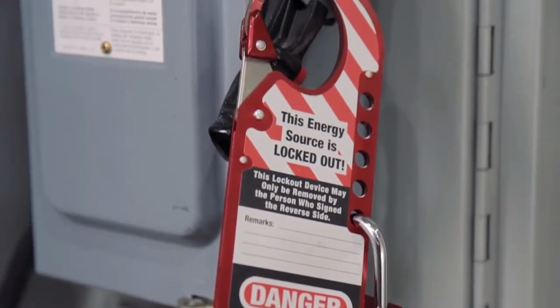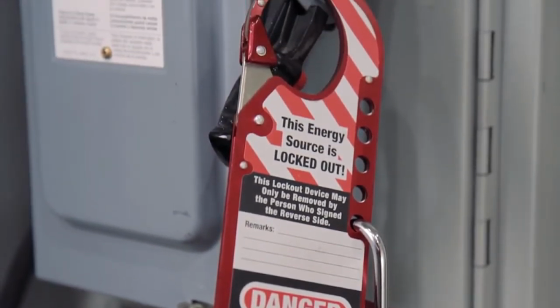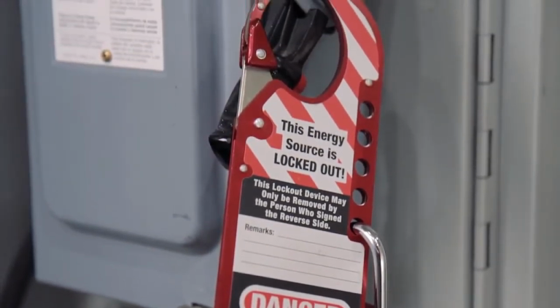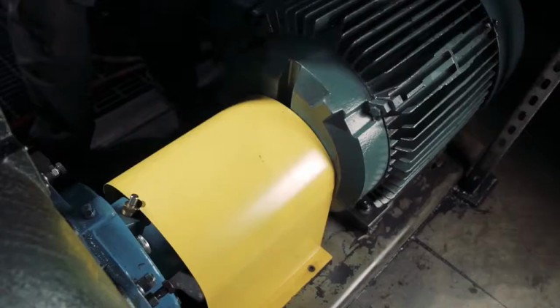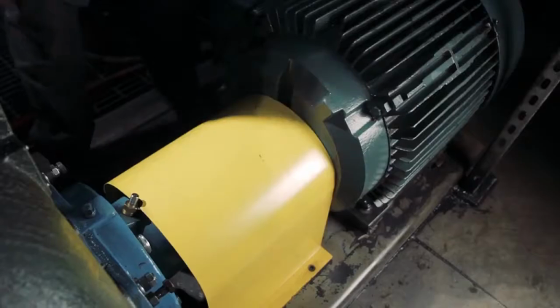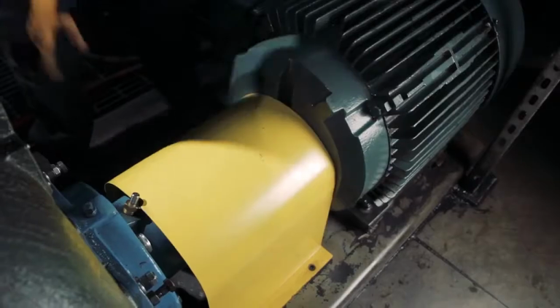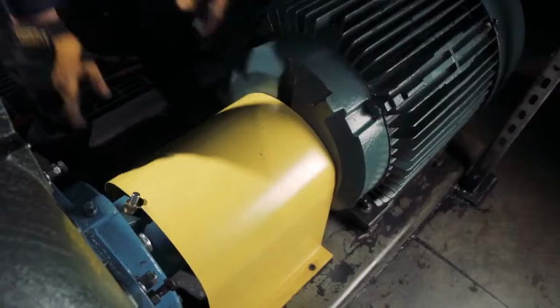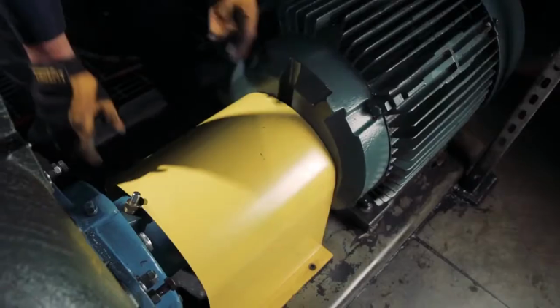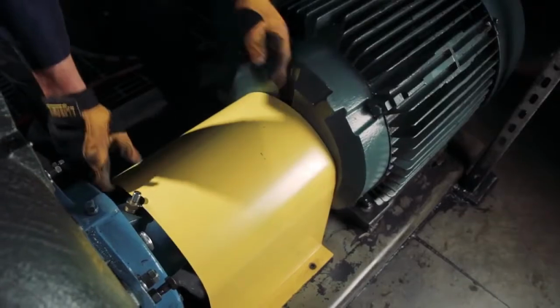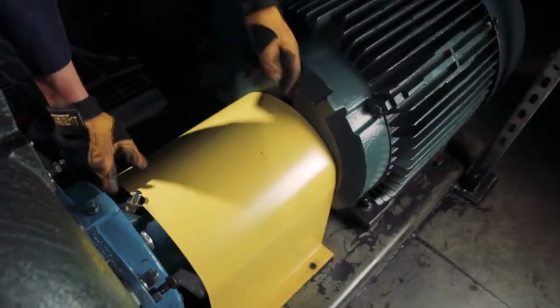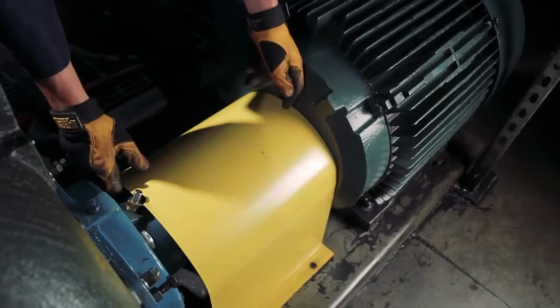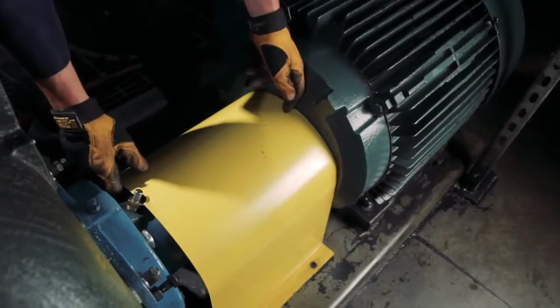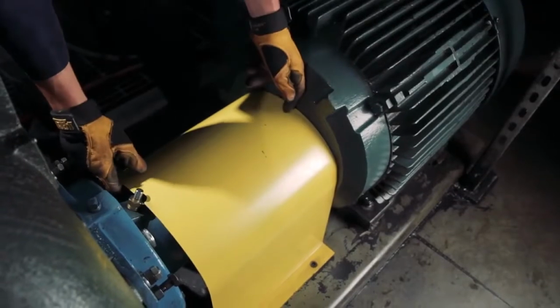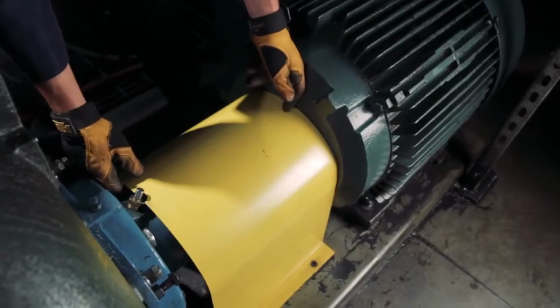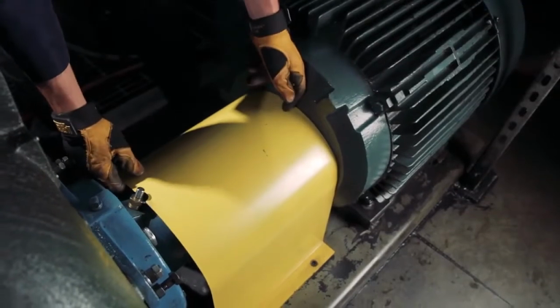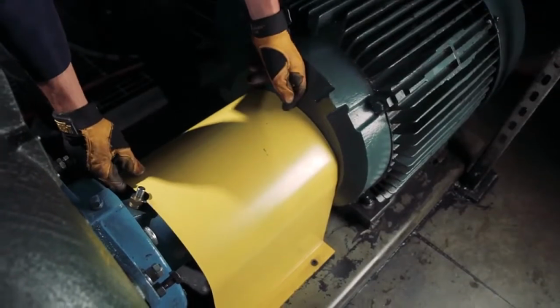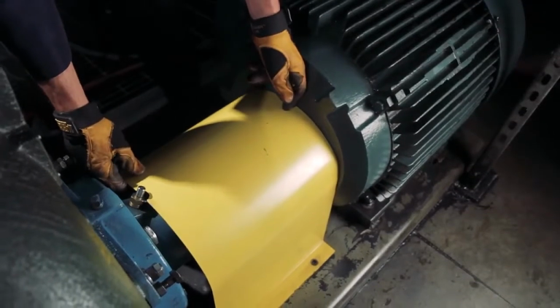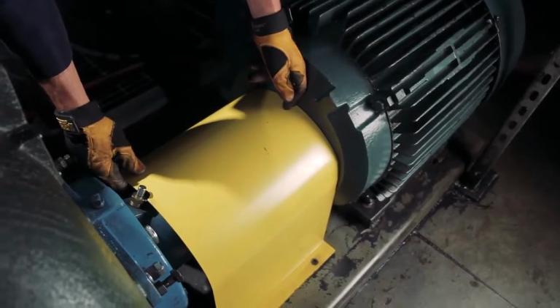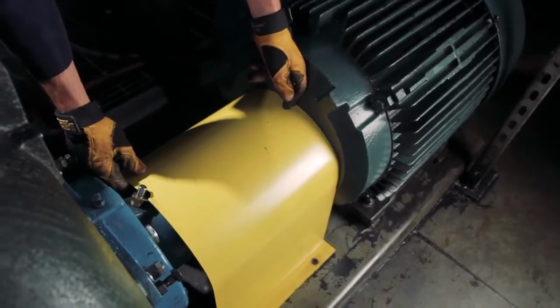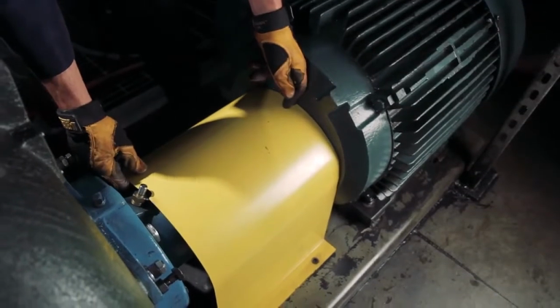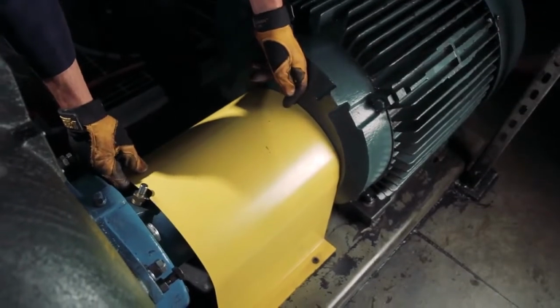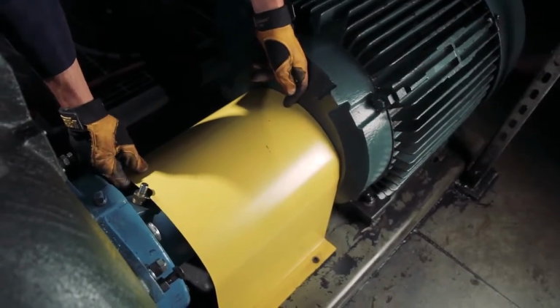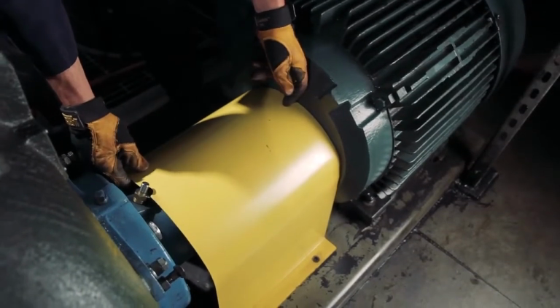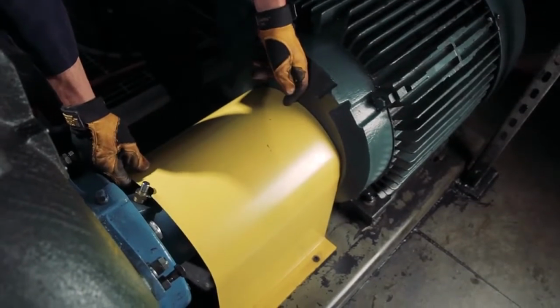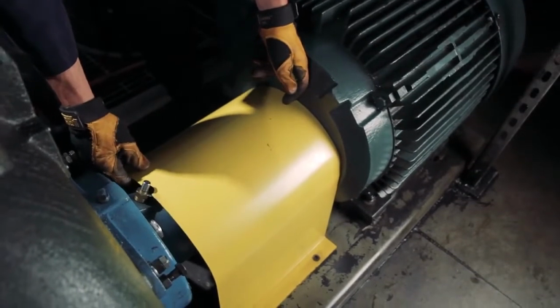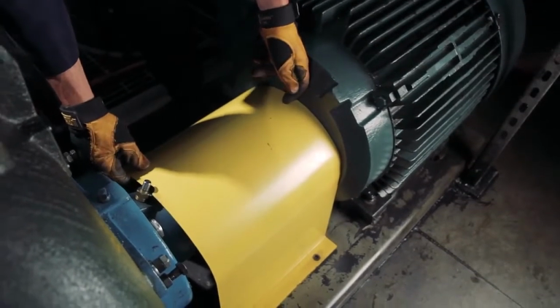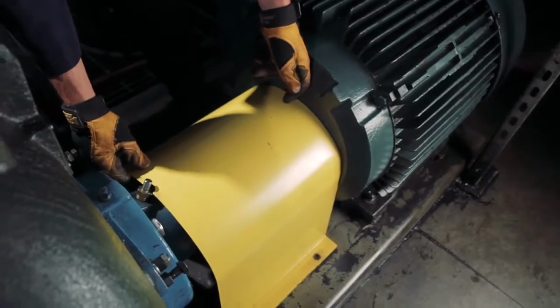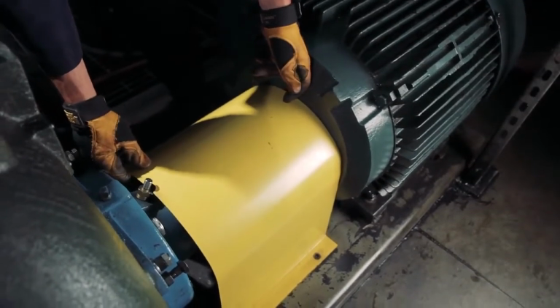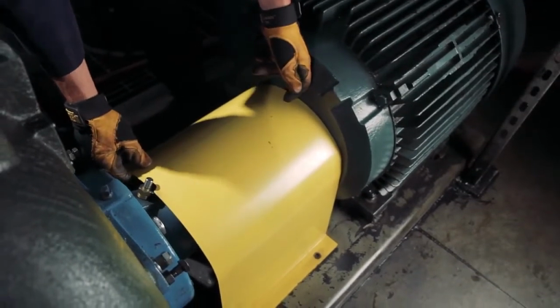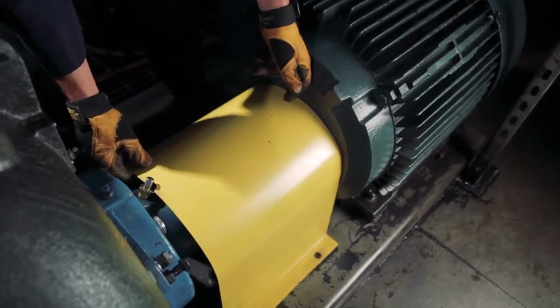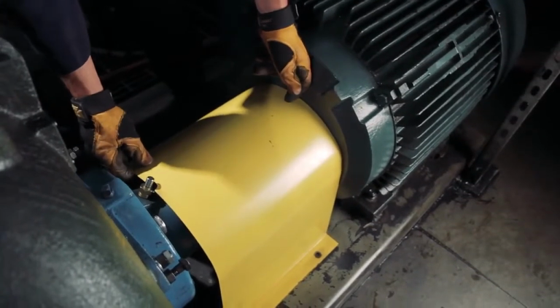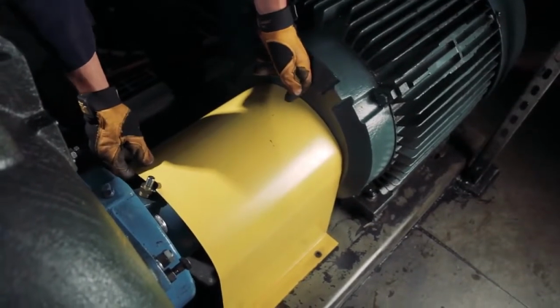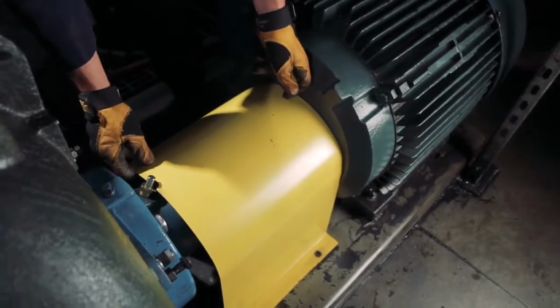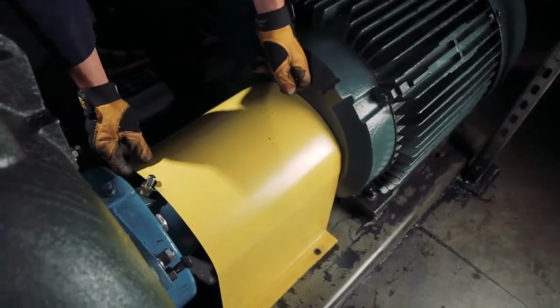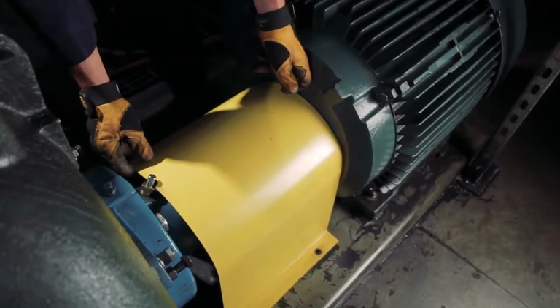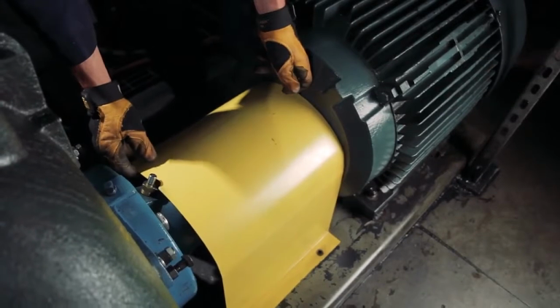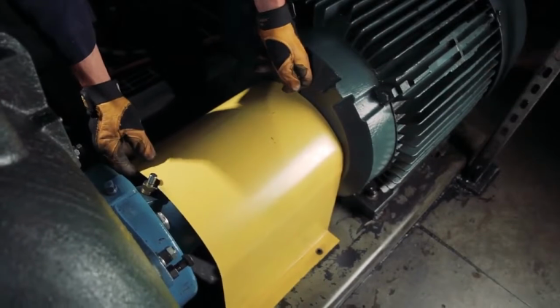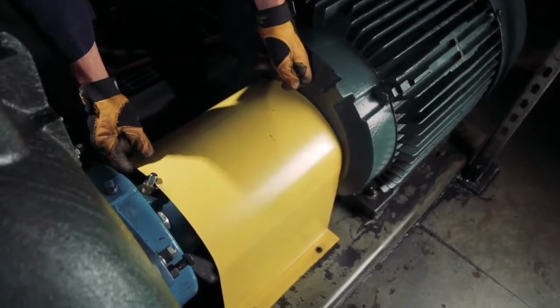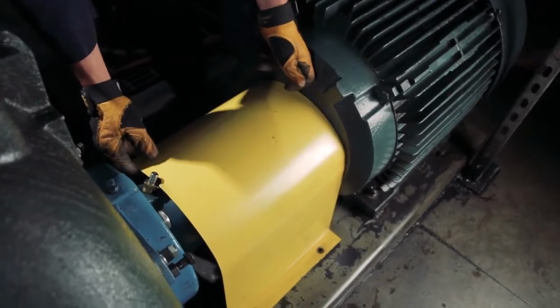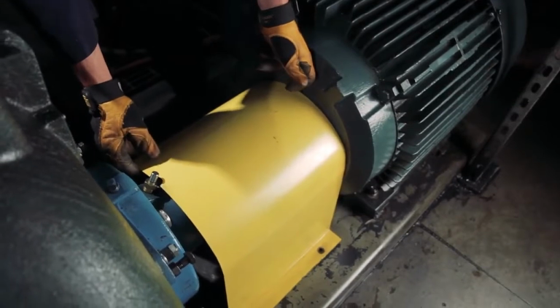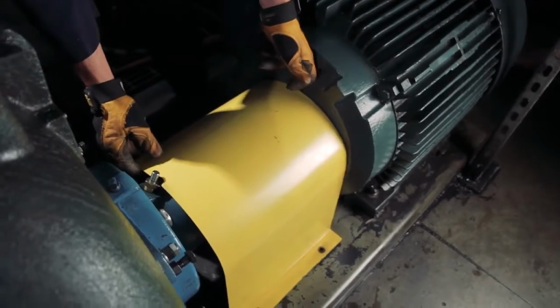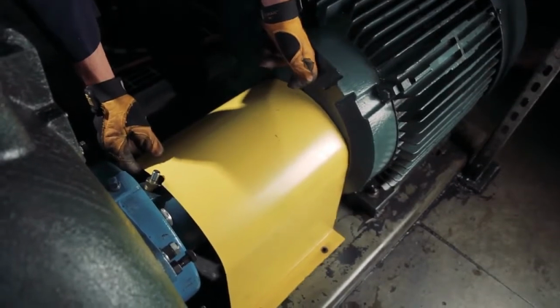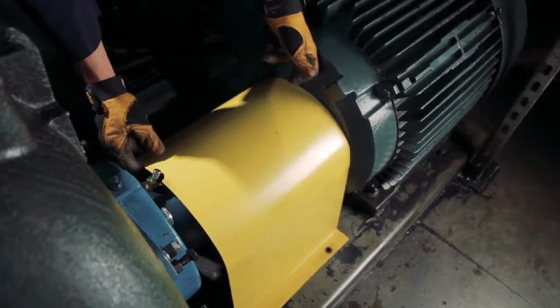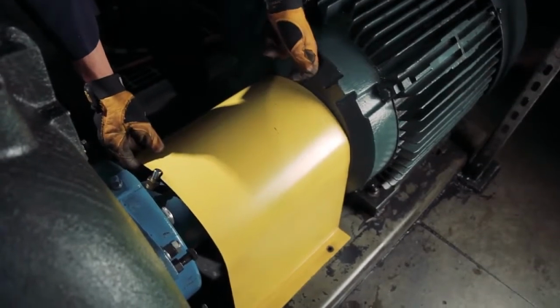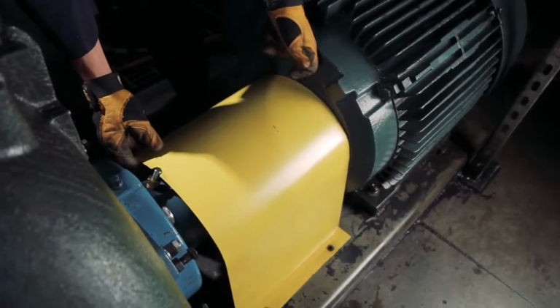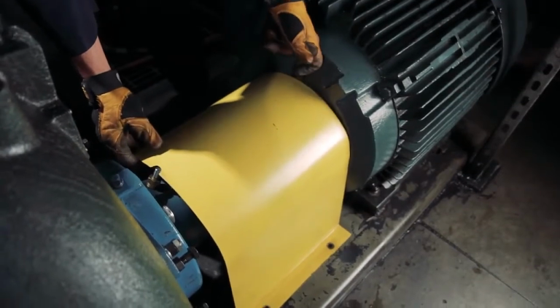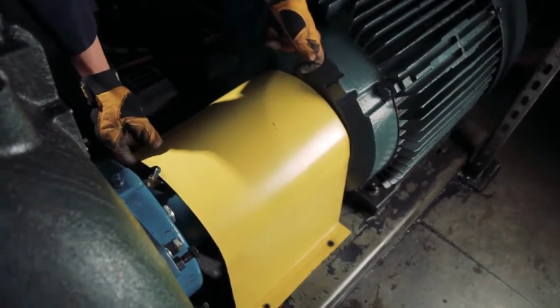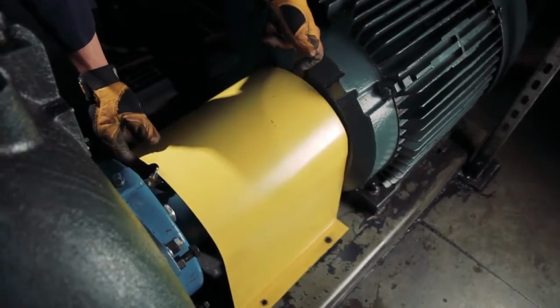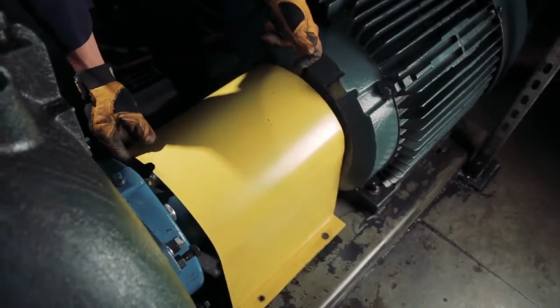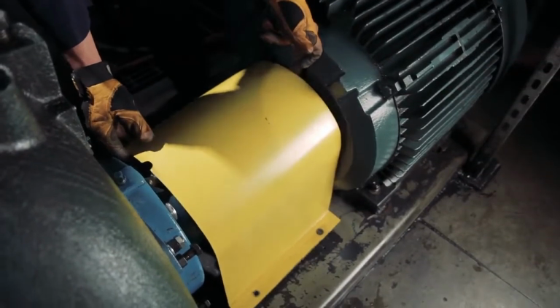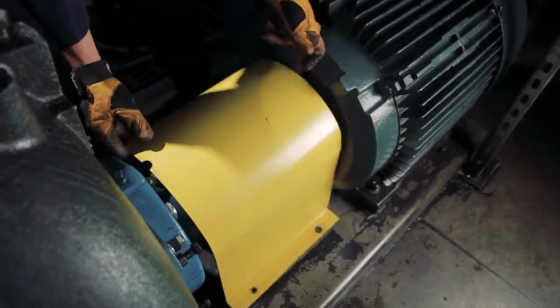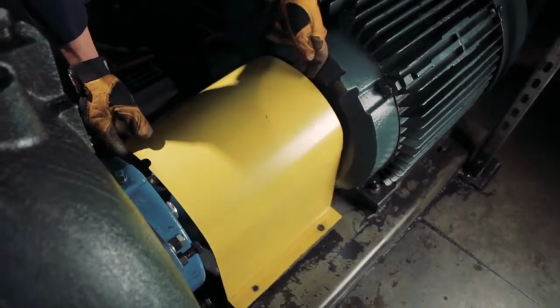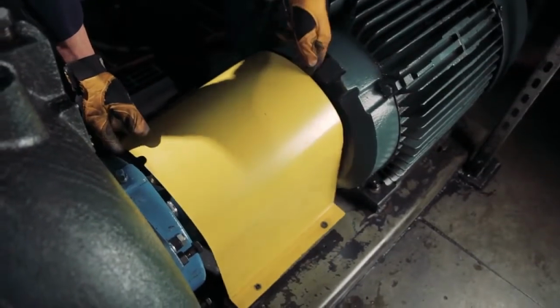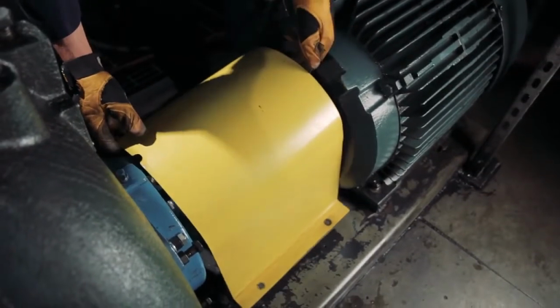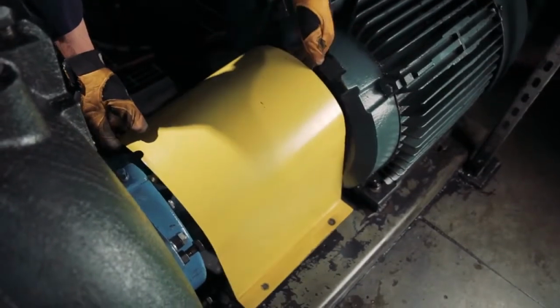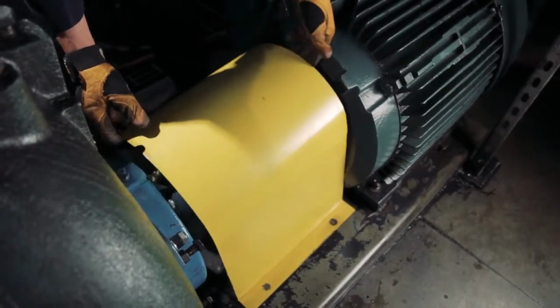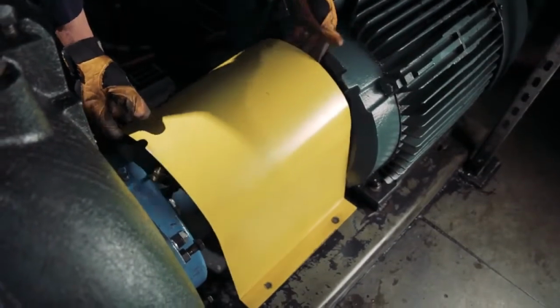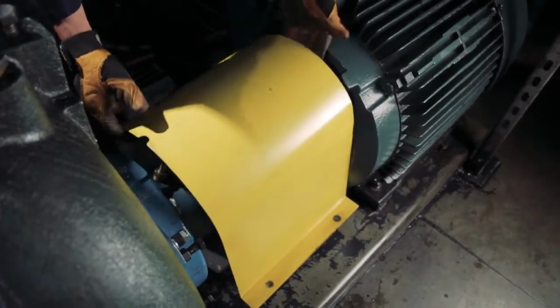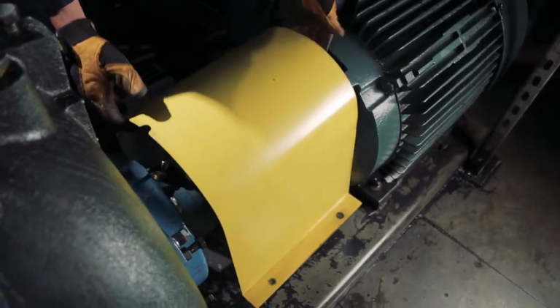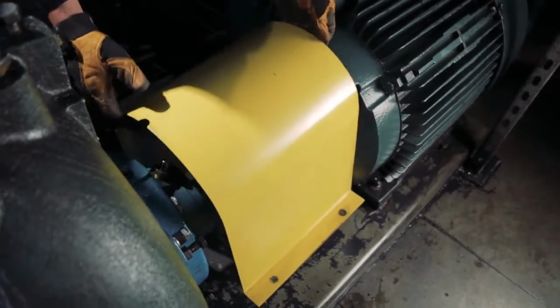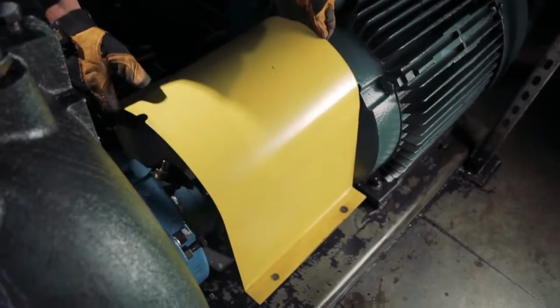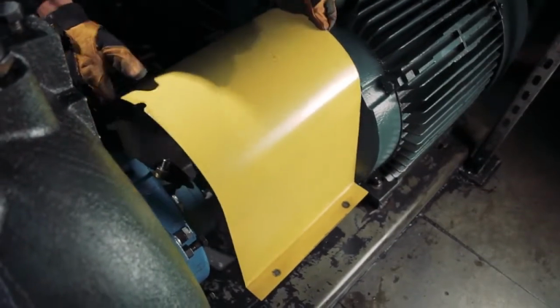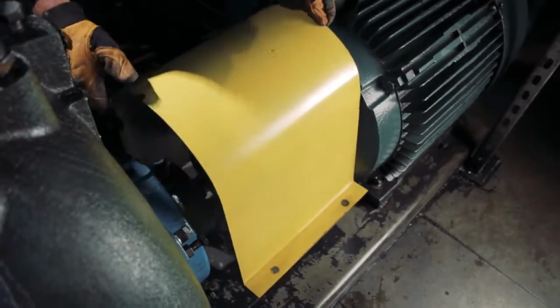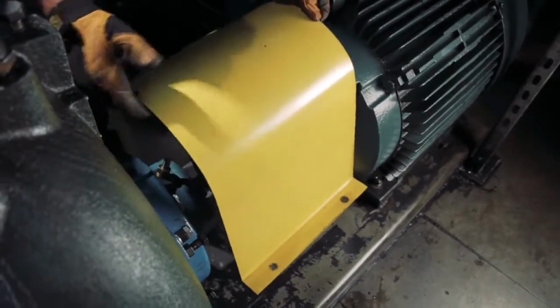Next, remove the coupling guard and then uninstall and discard the existing coupling element.